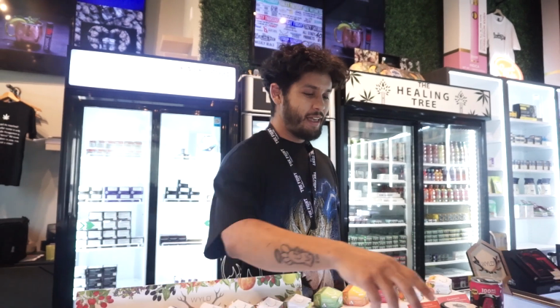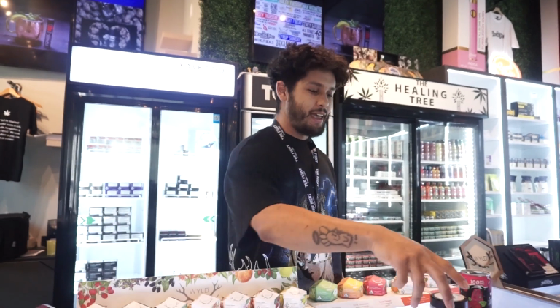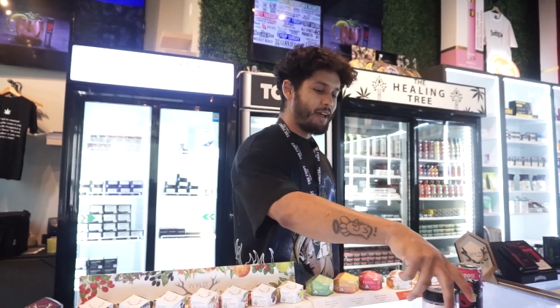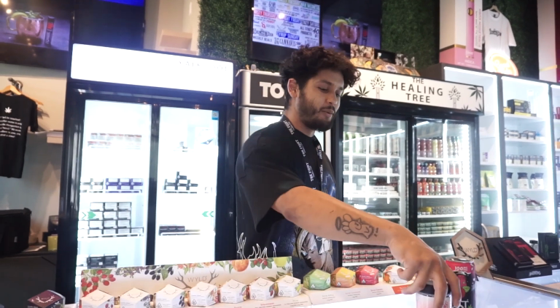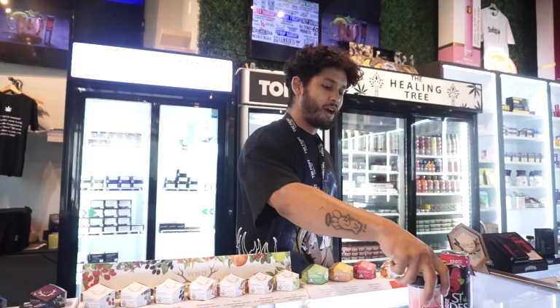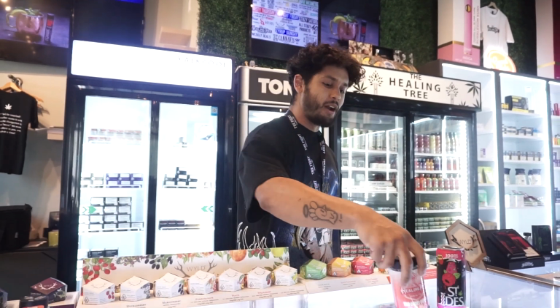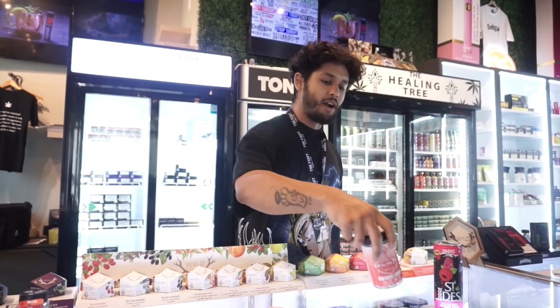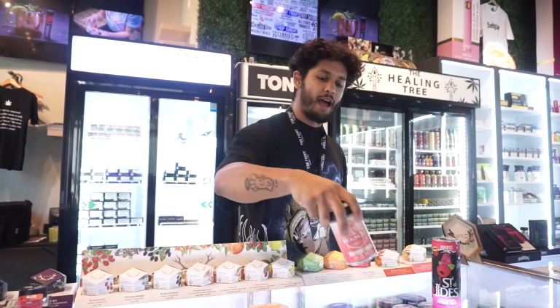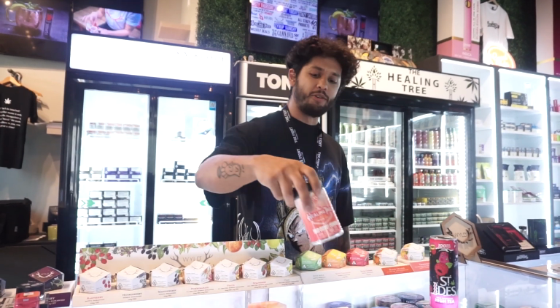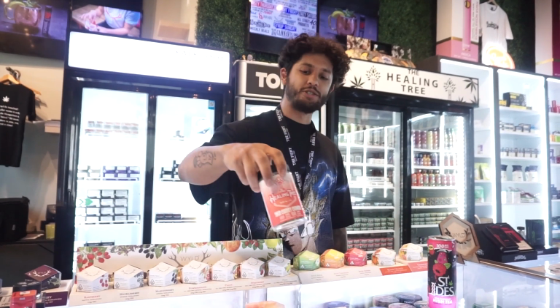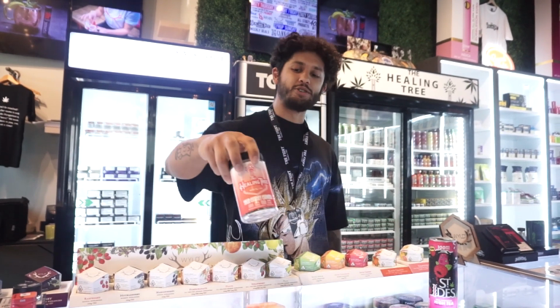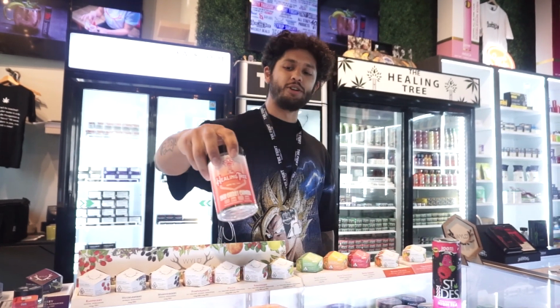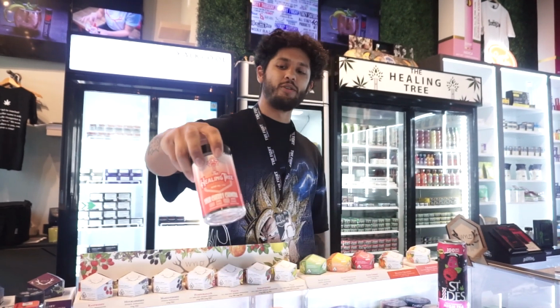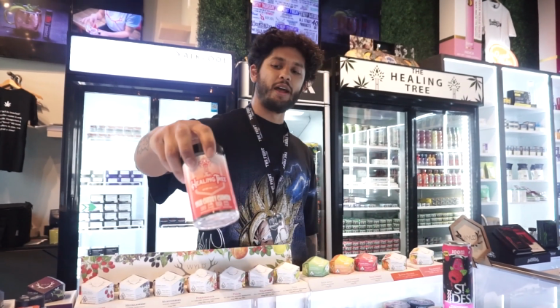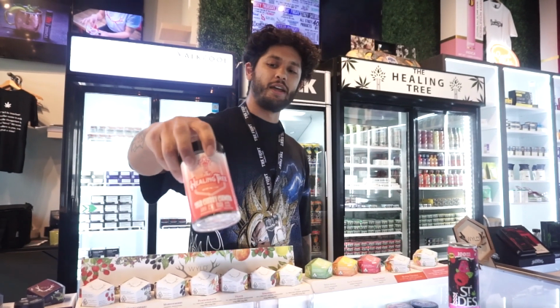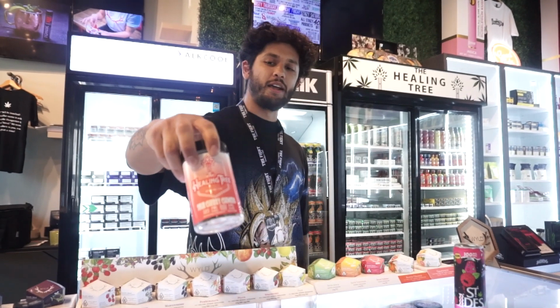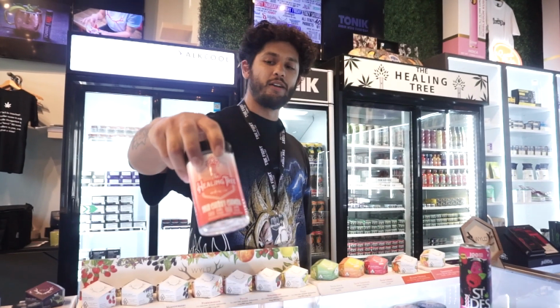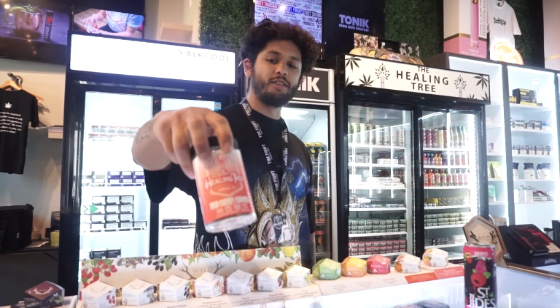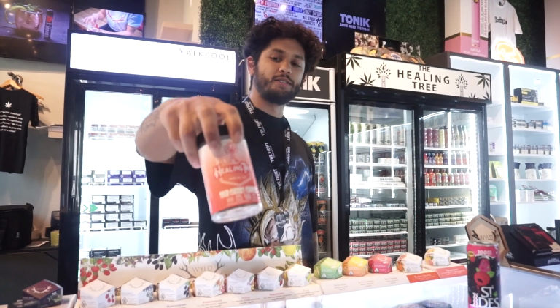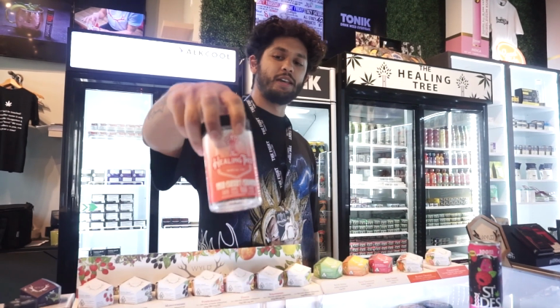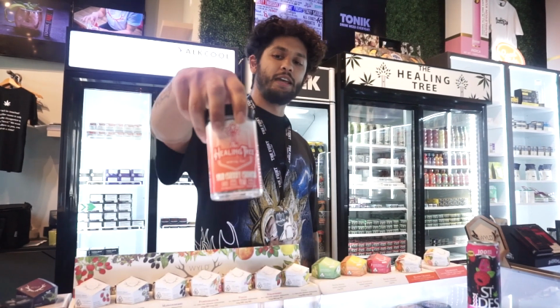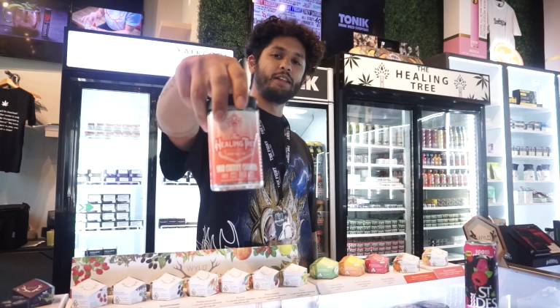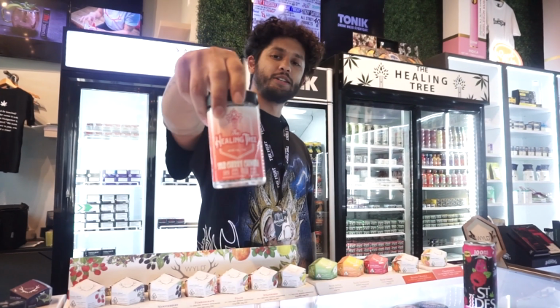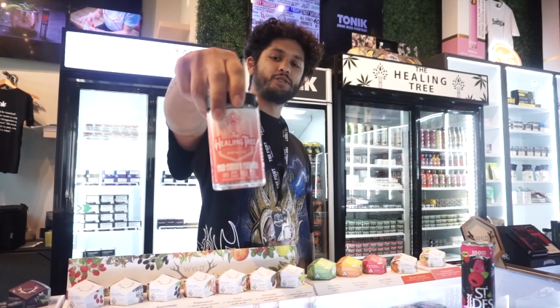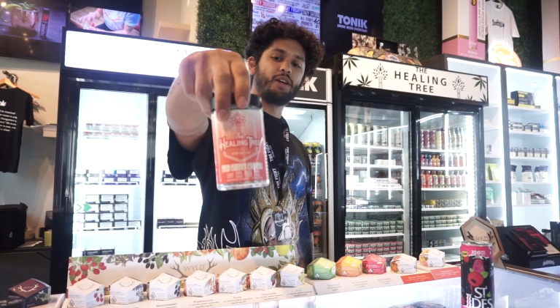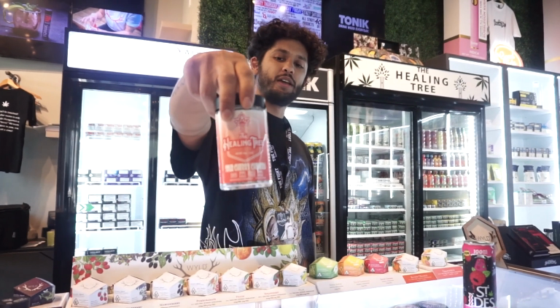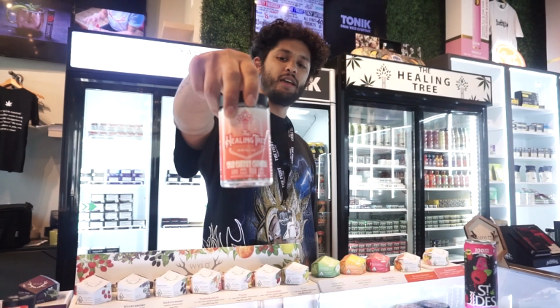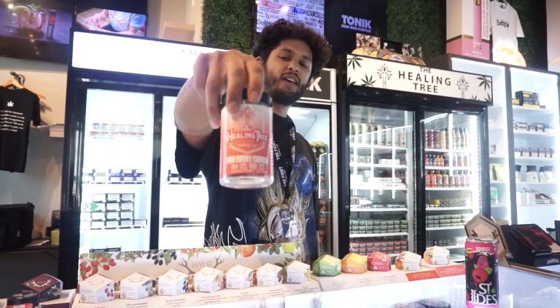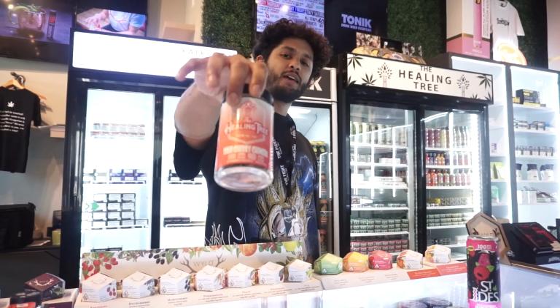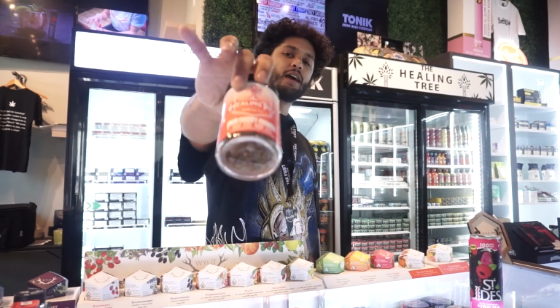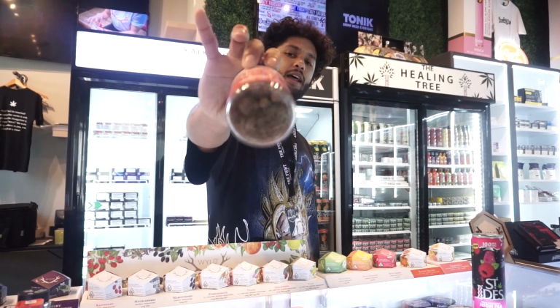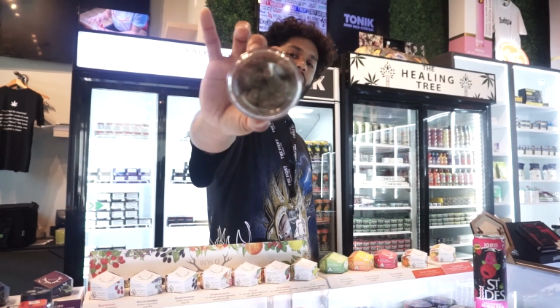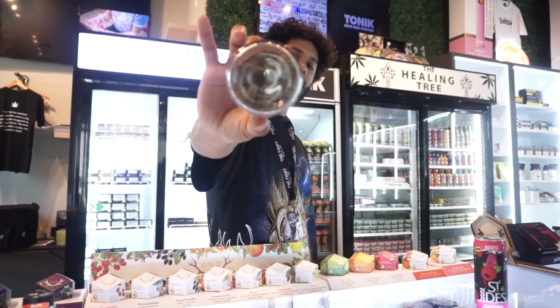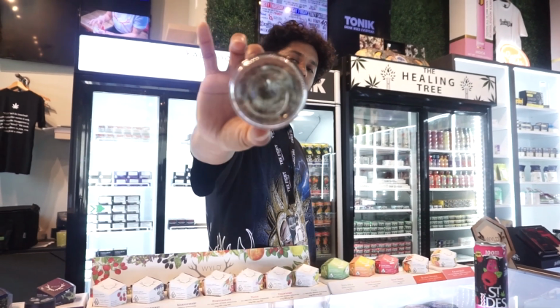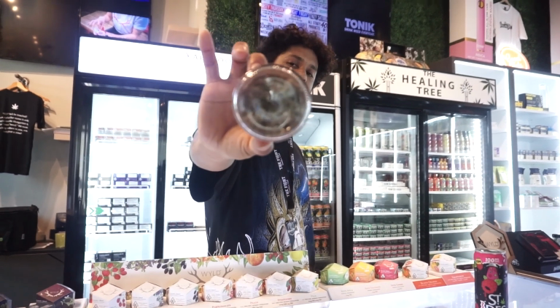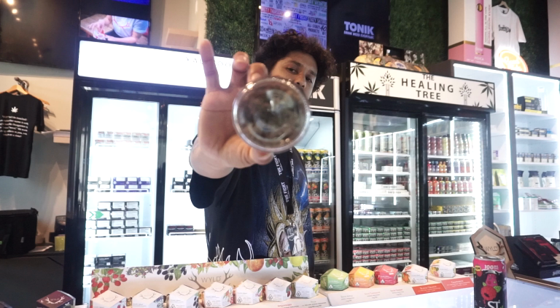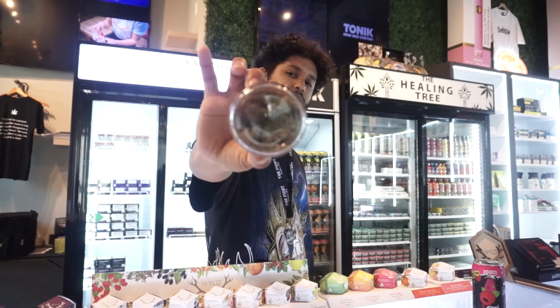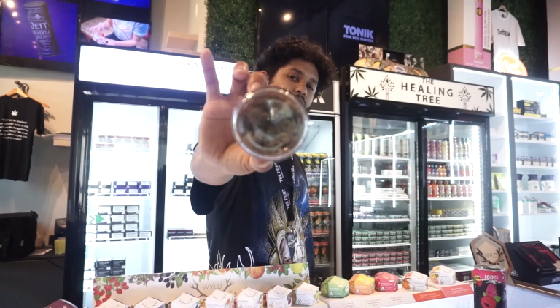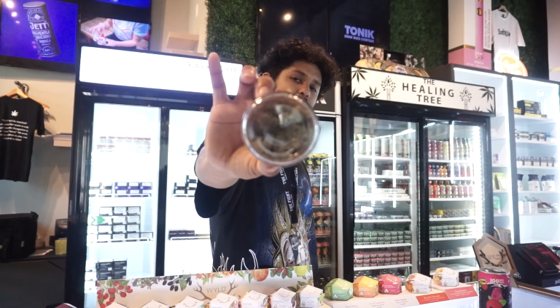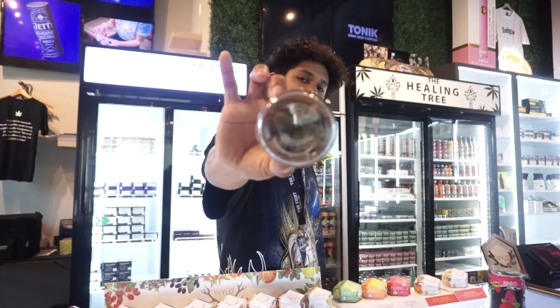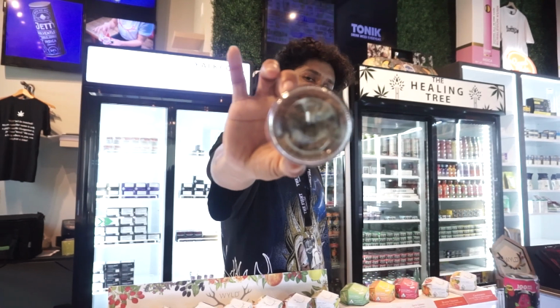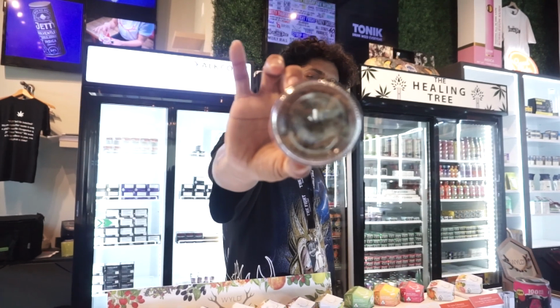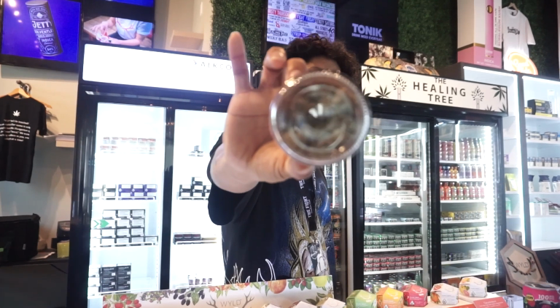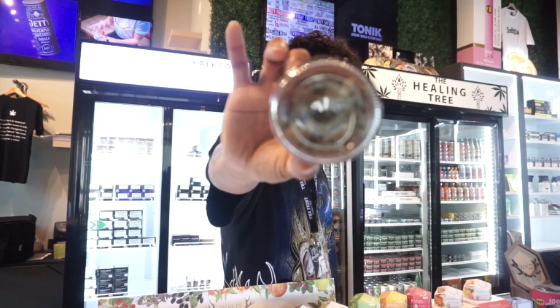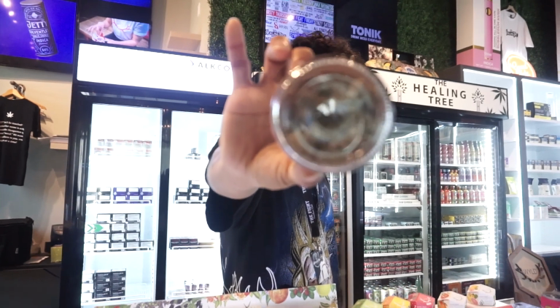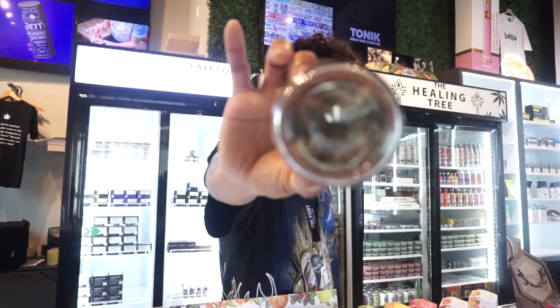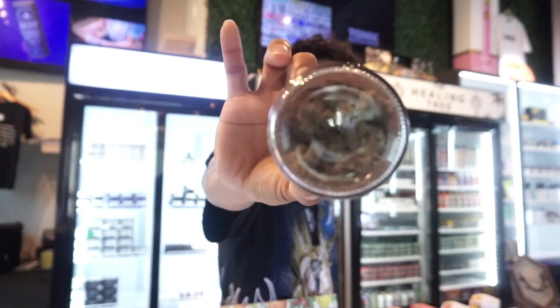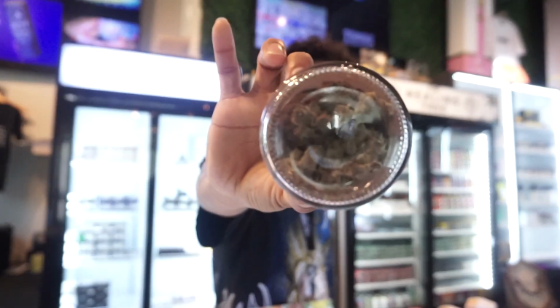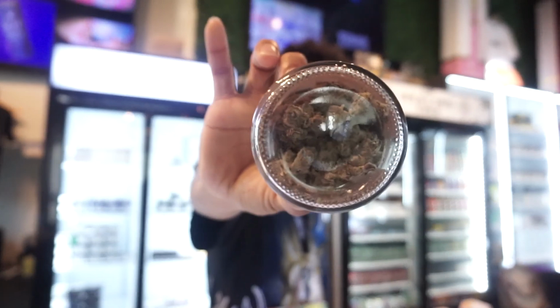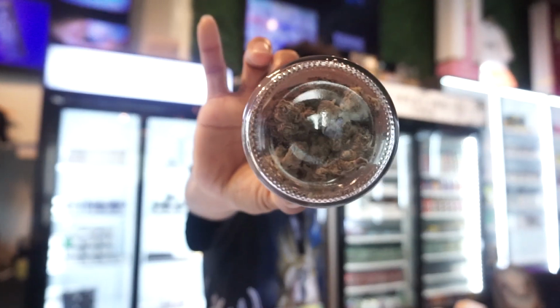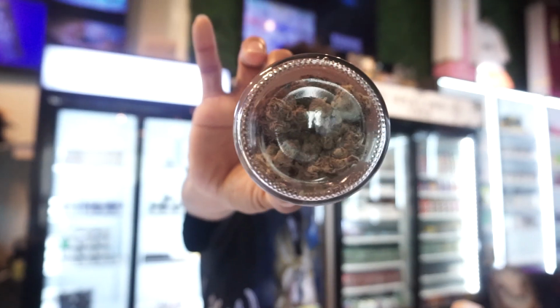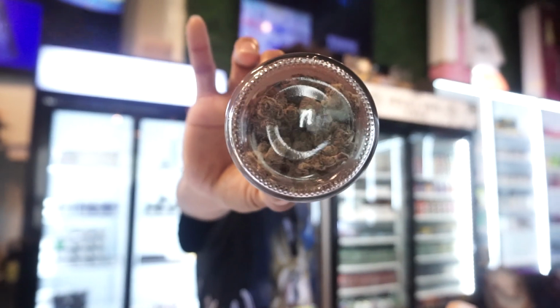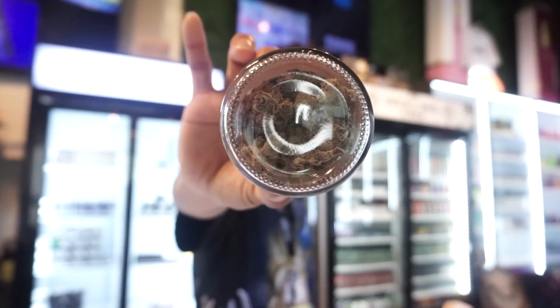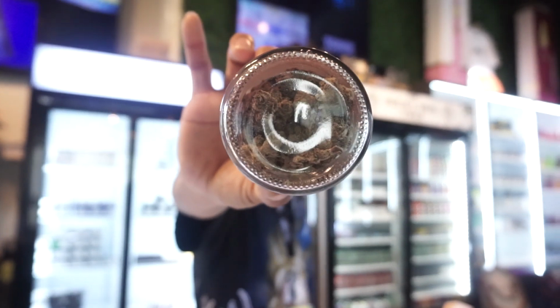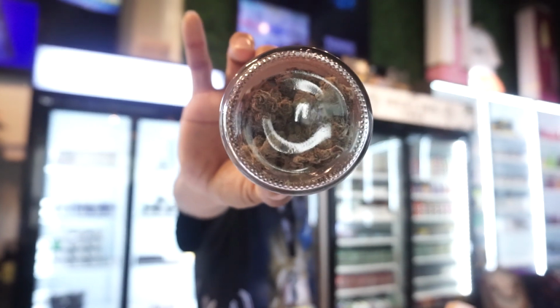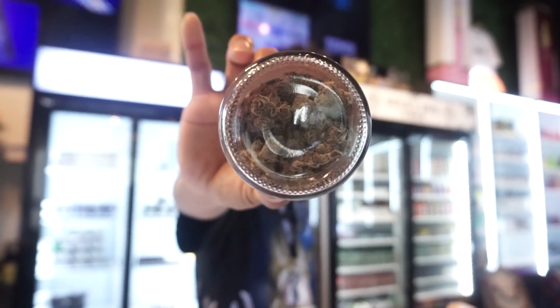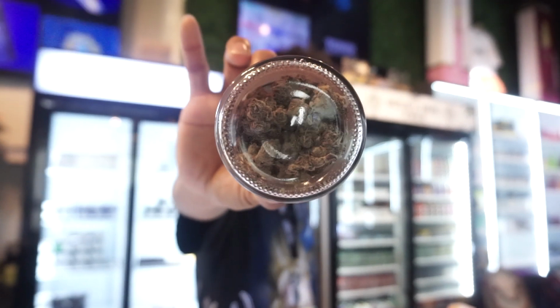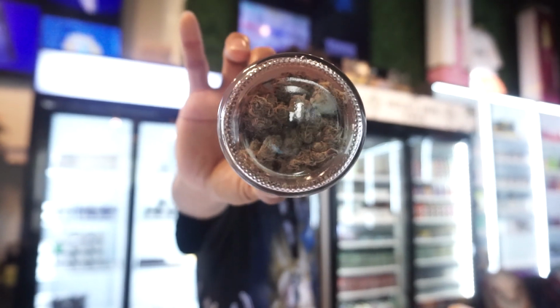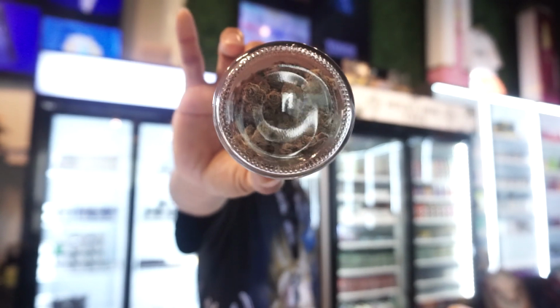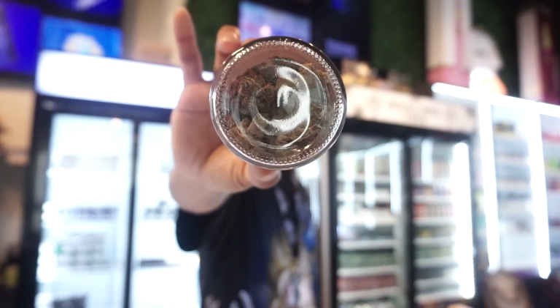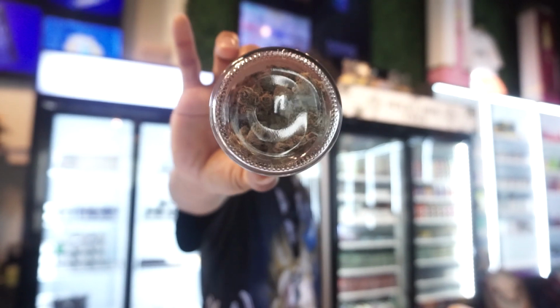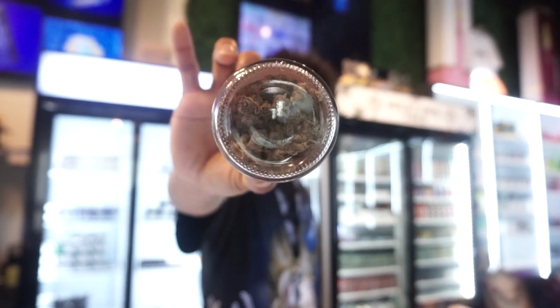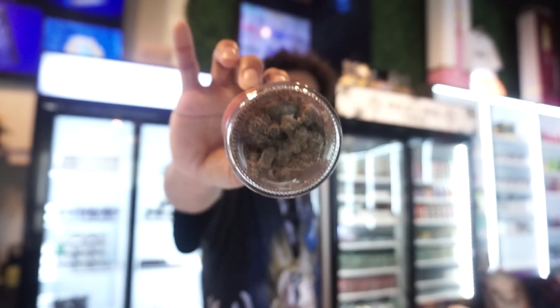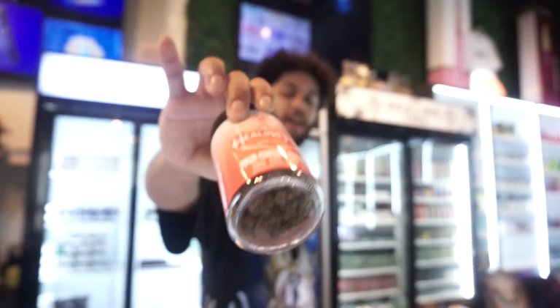And we got our house tree right here. This is the Healing Tree — kind of get a little zoom in on there right quick. Straight fire.